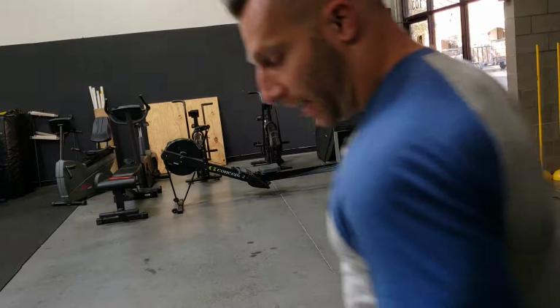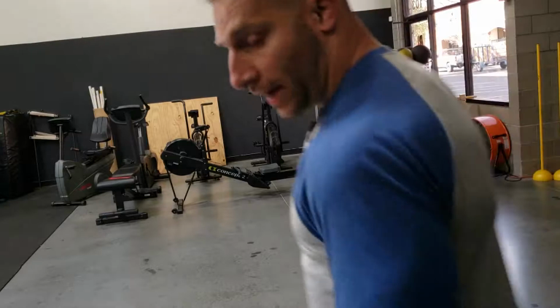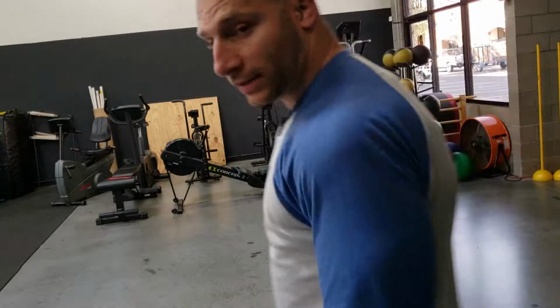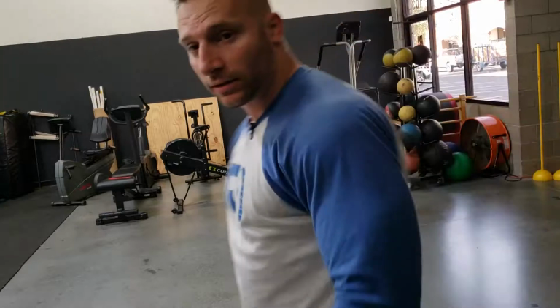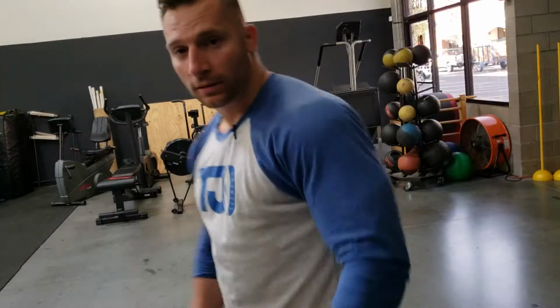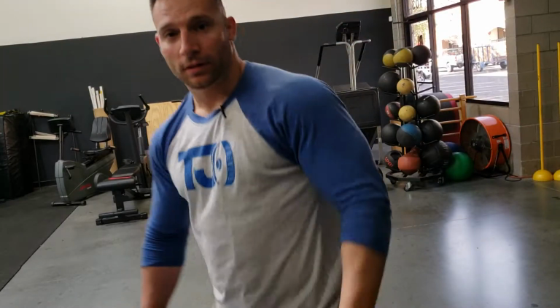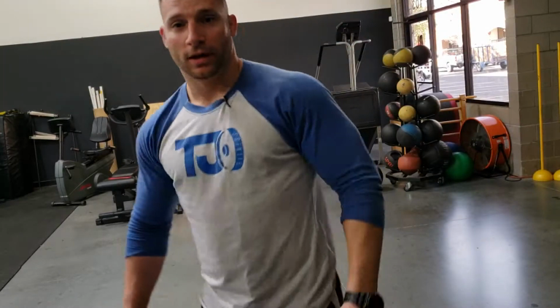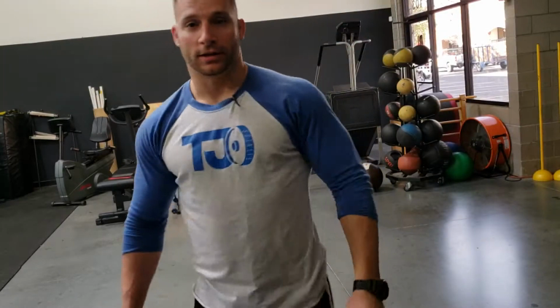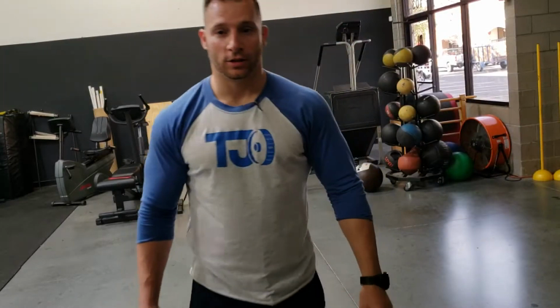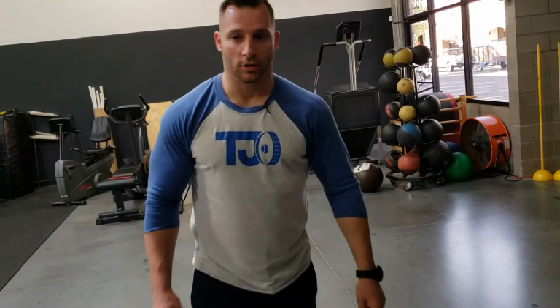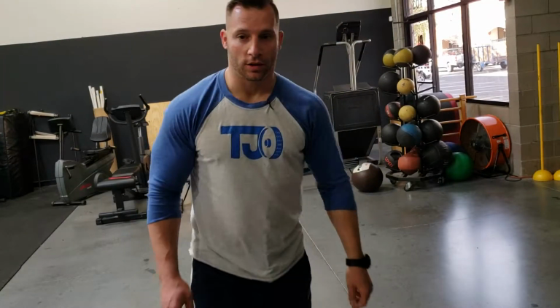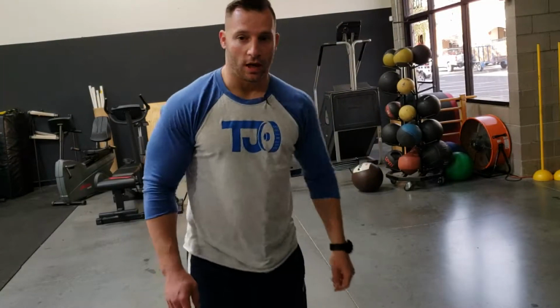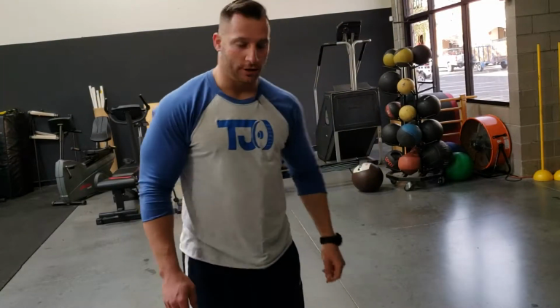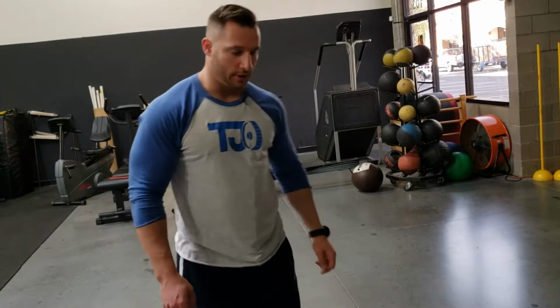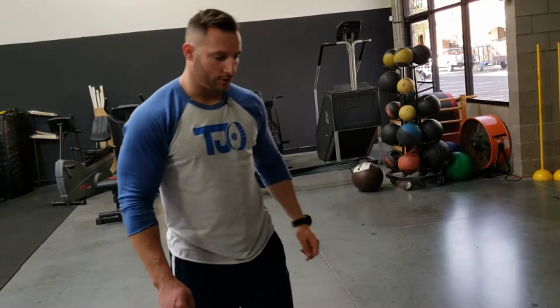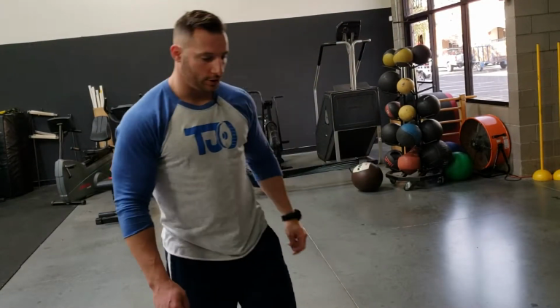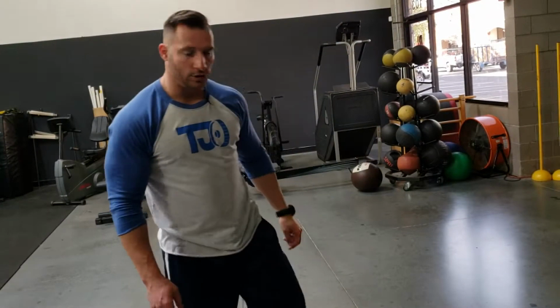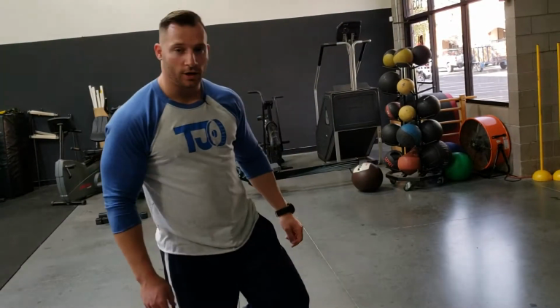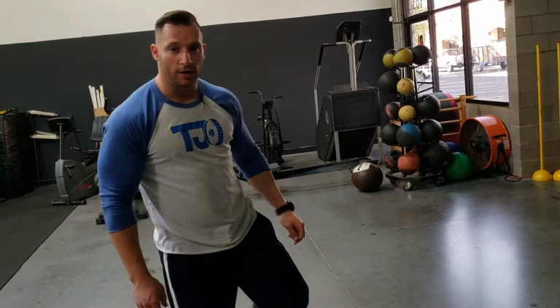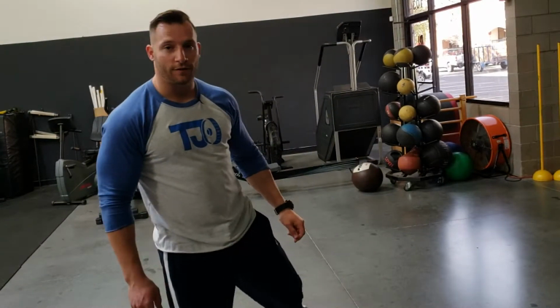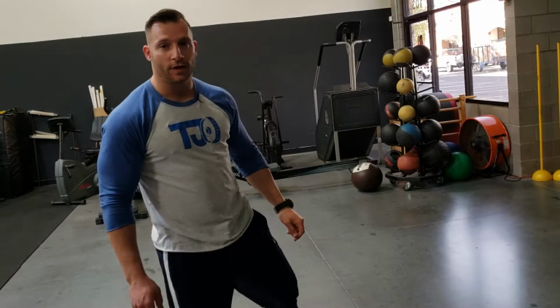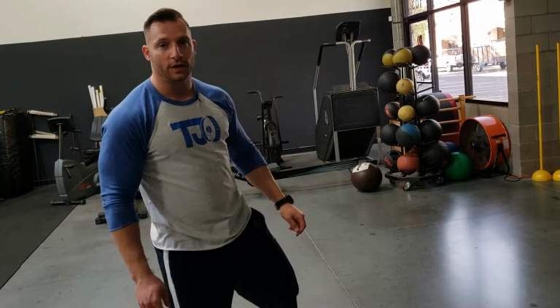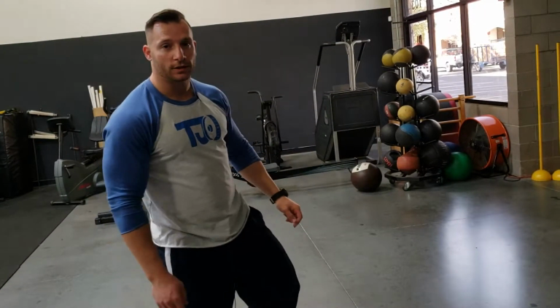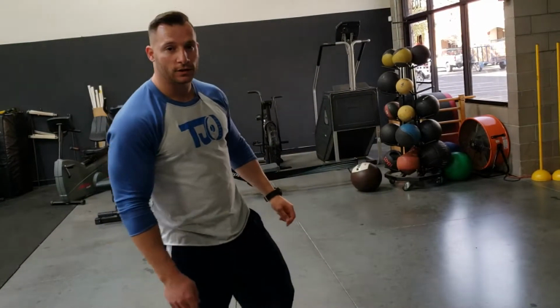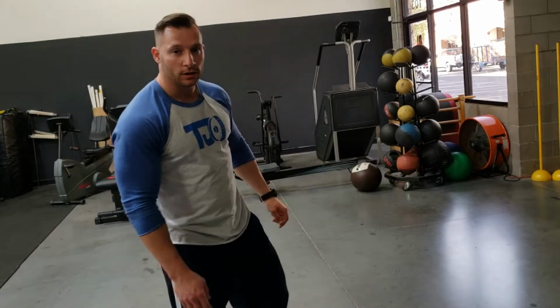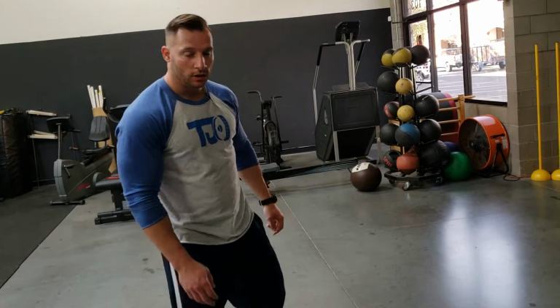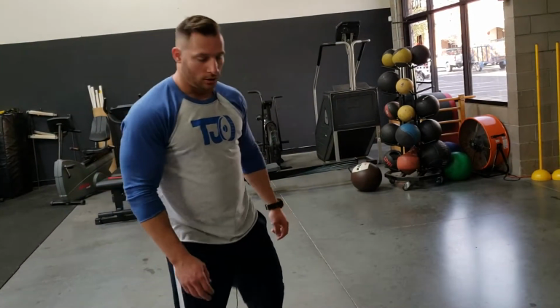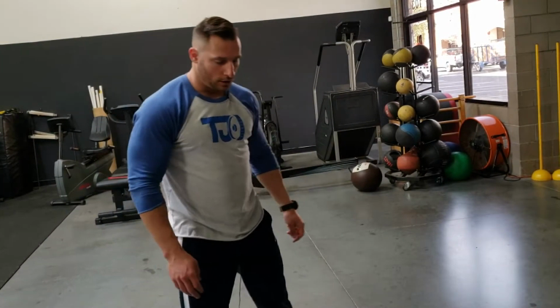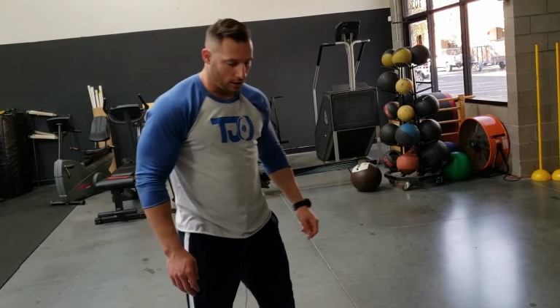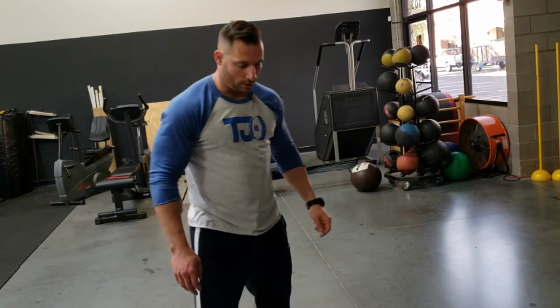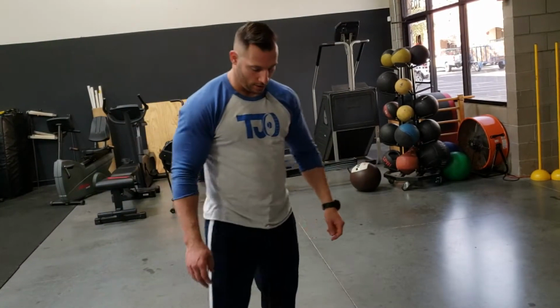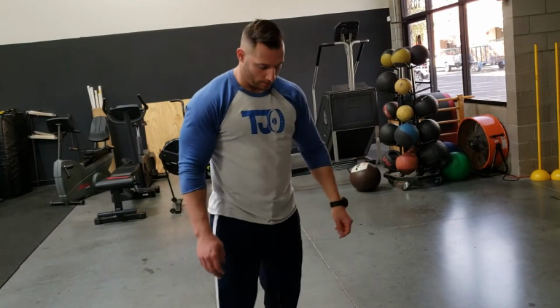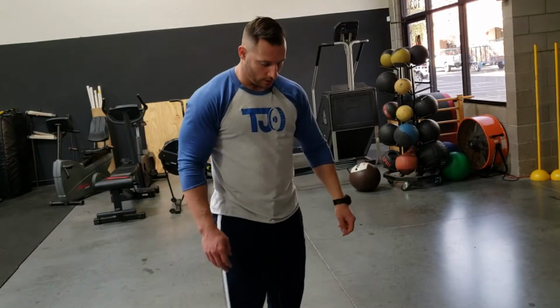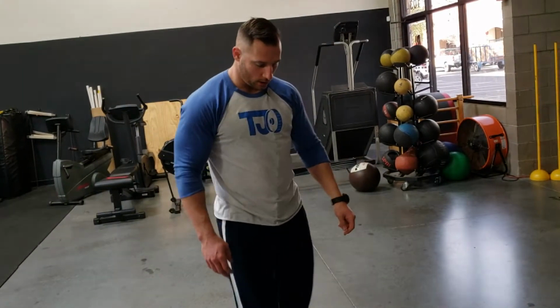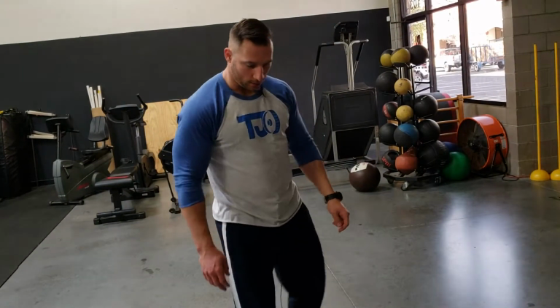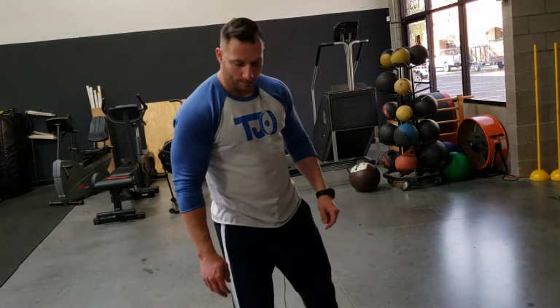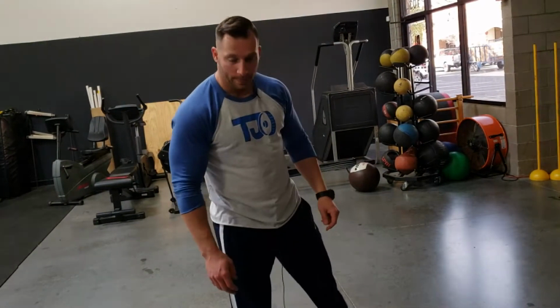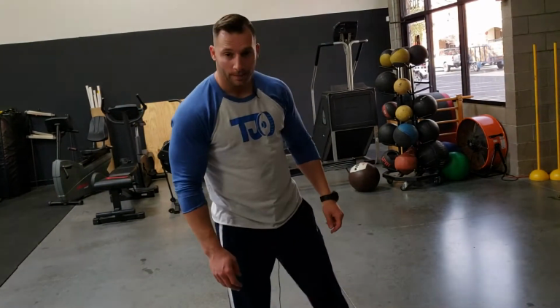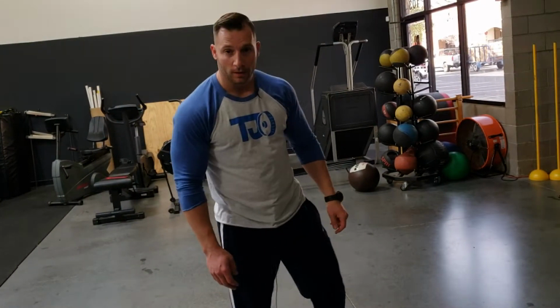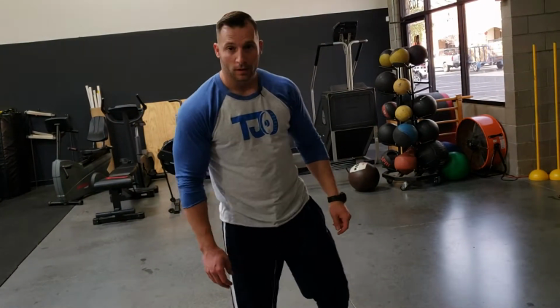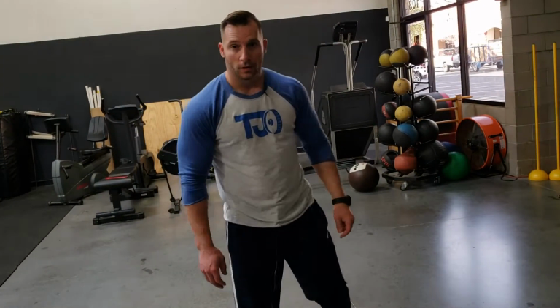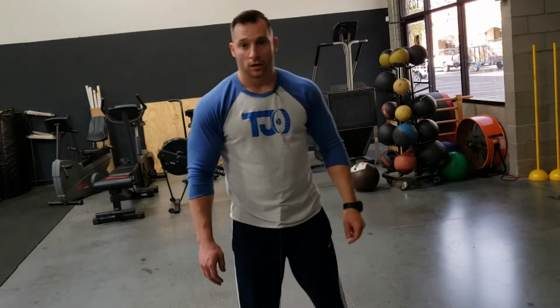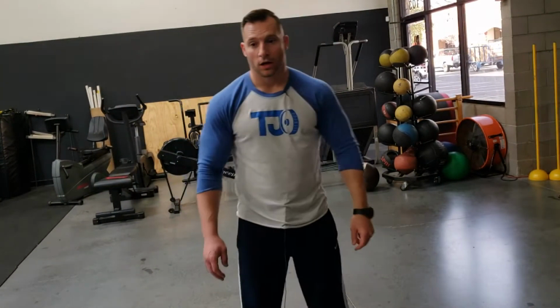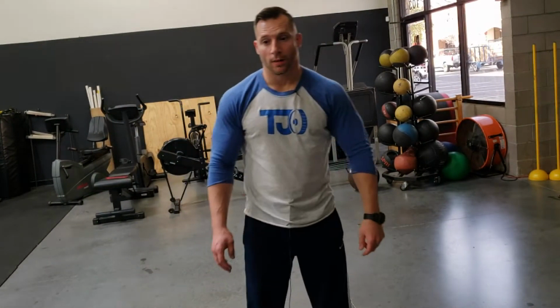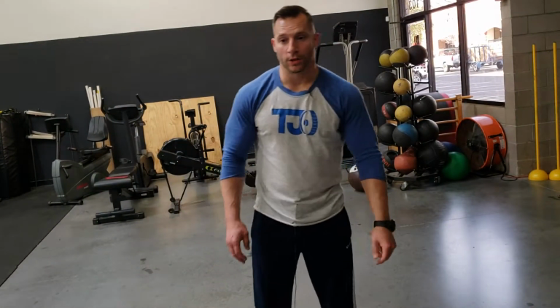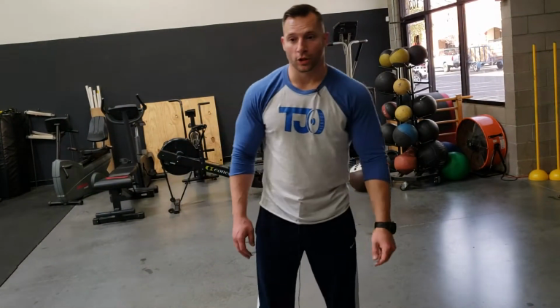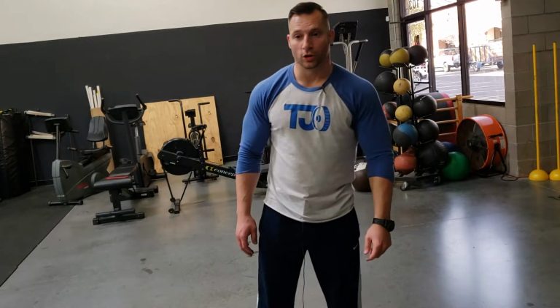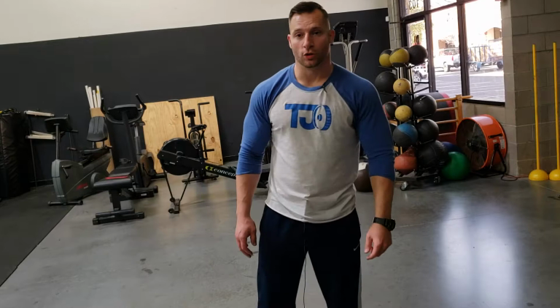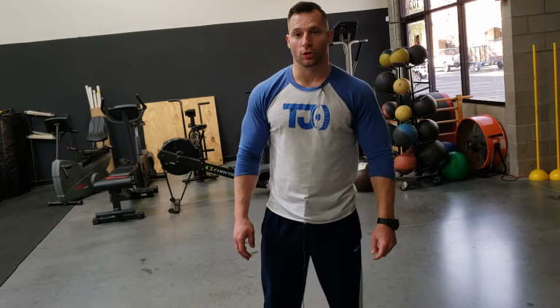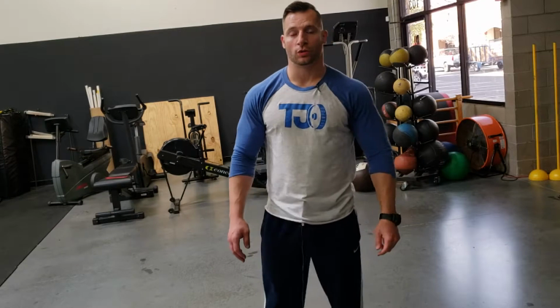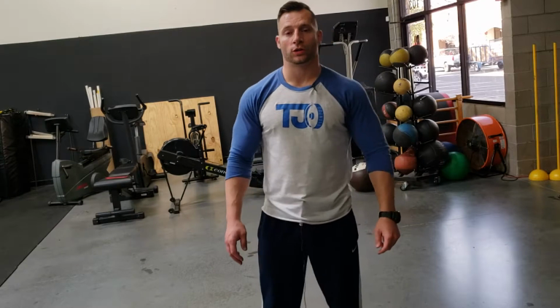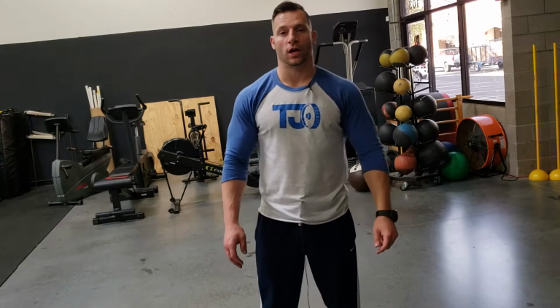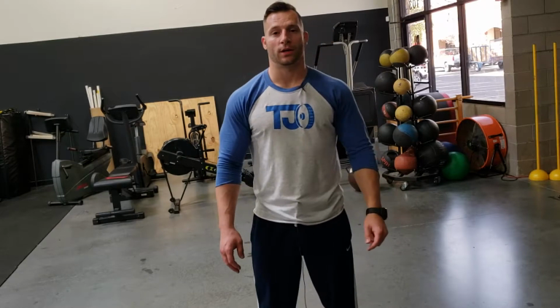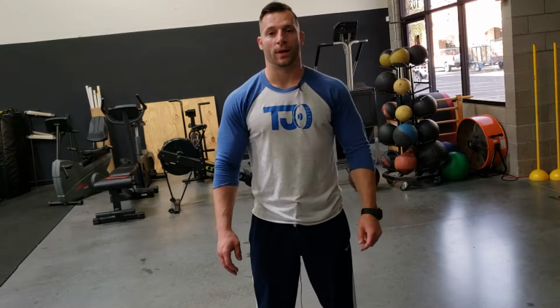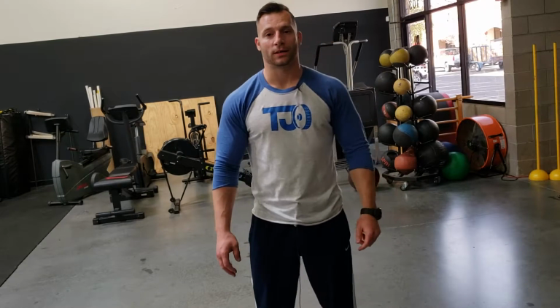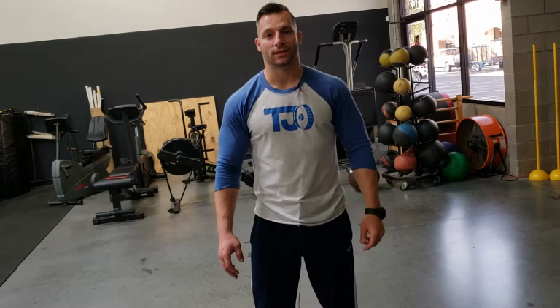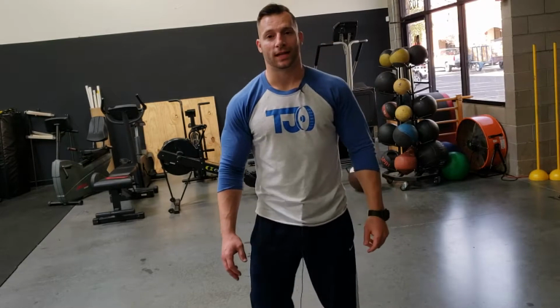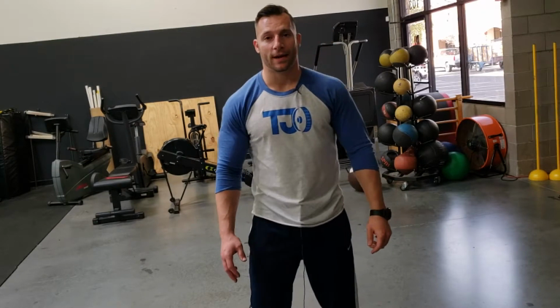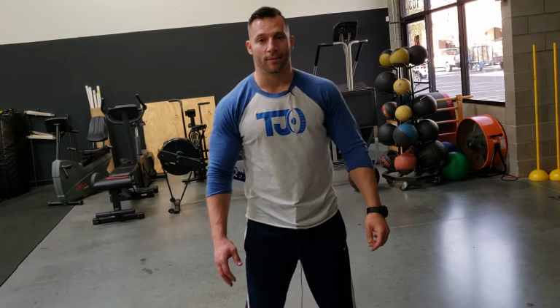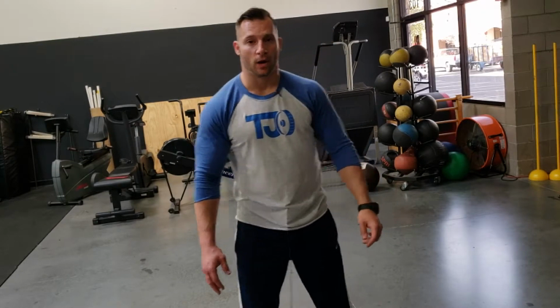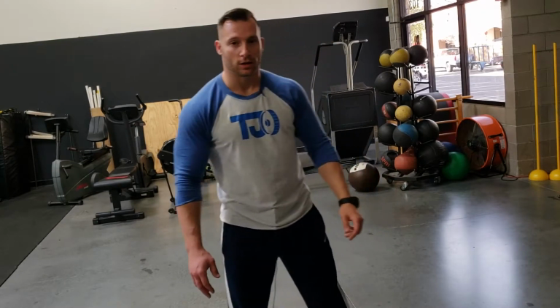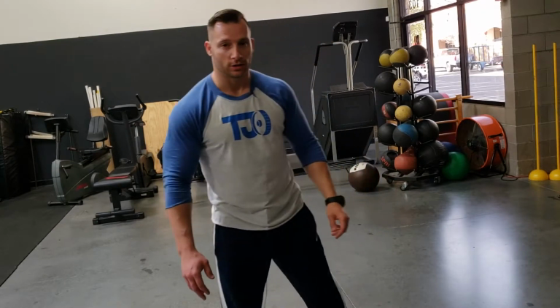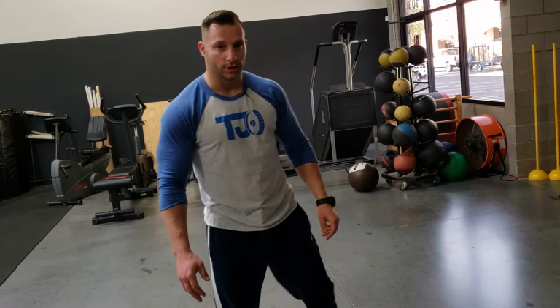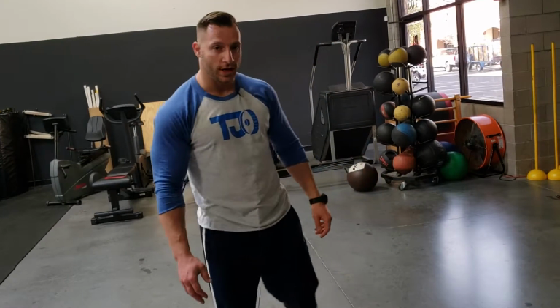Hey guys, T.J. O'Connor here with T.J. O'Connor Fitness. I'm coming to you talking about slam balls, okay?